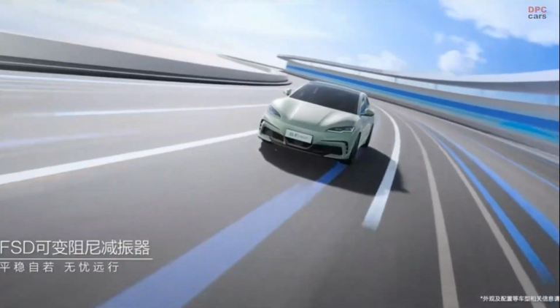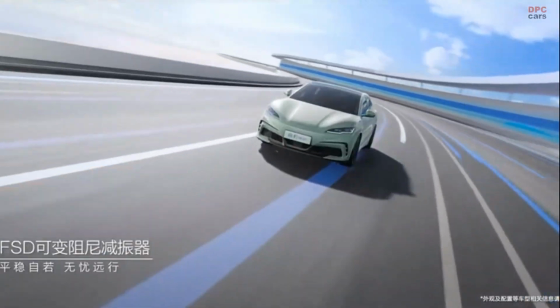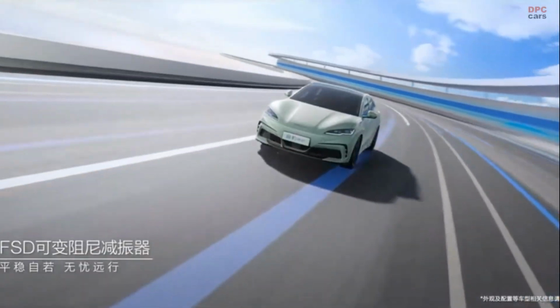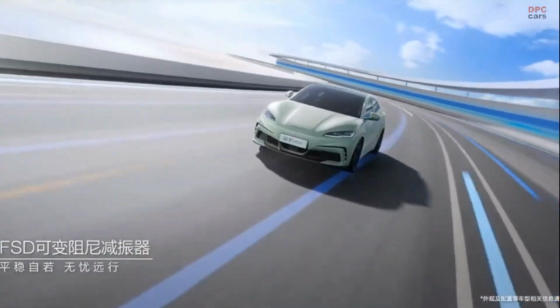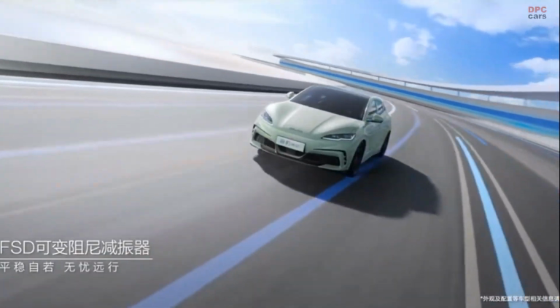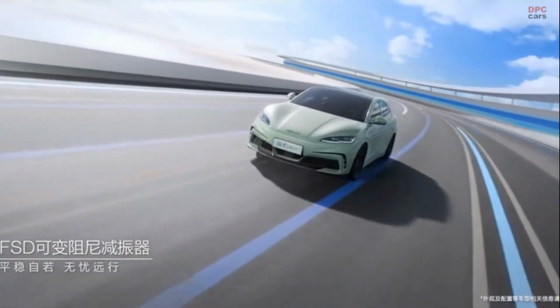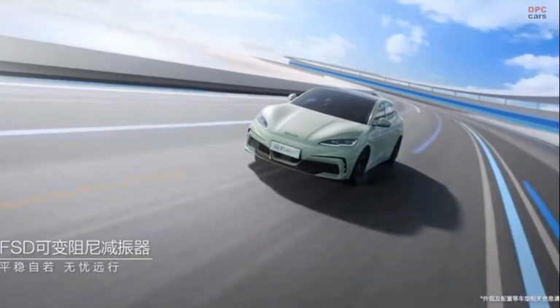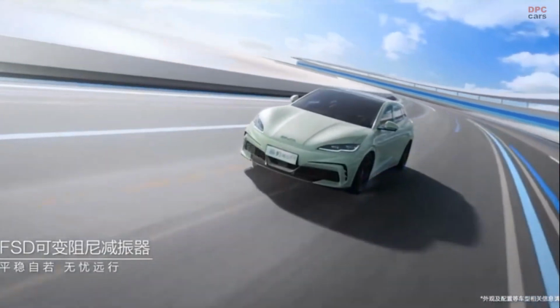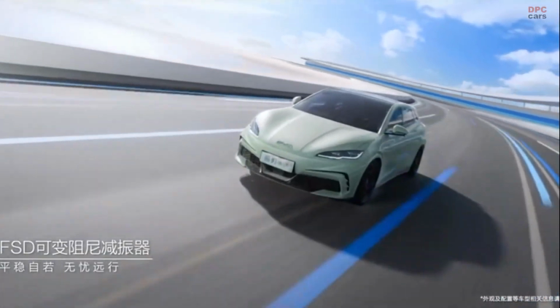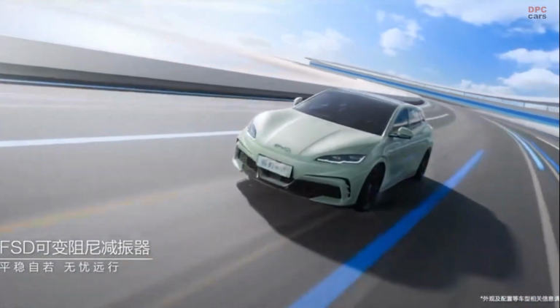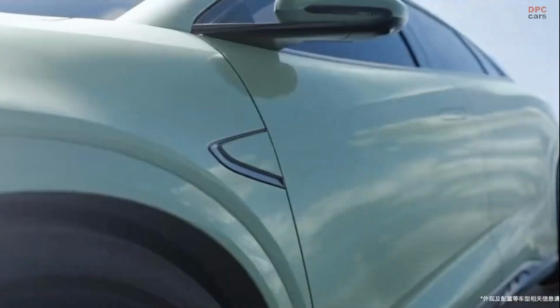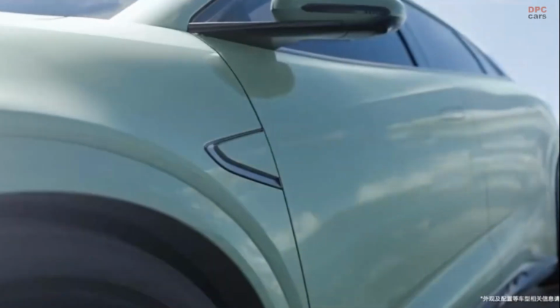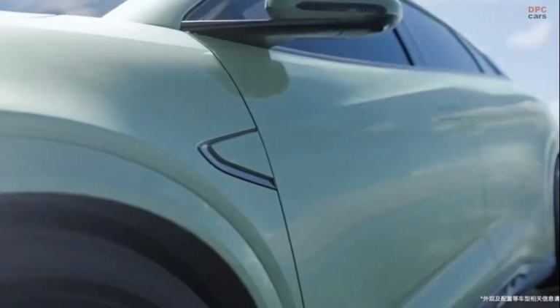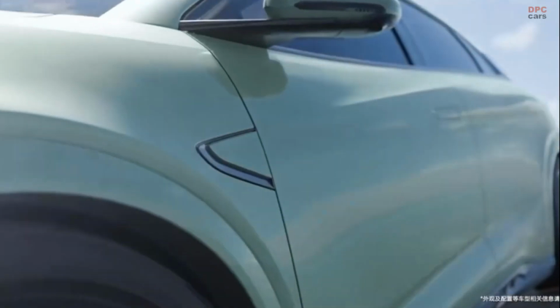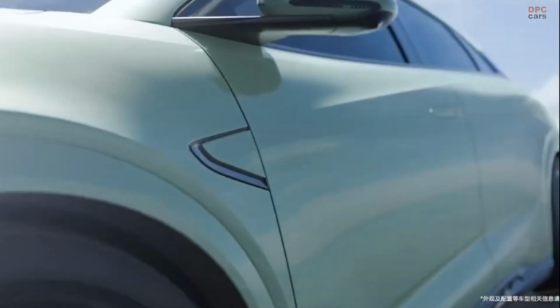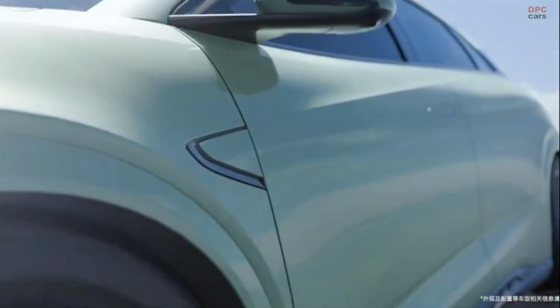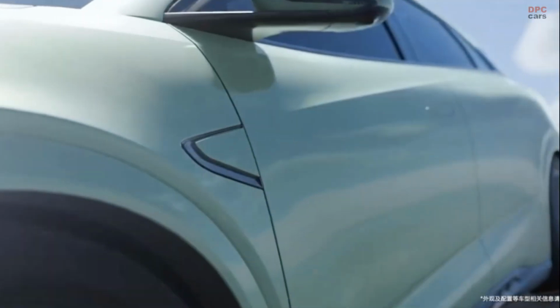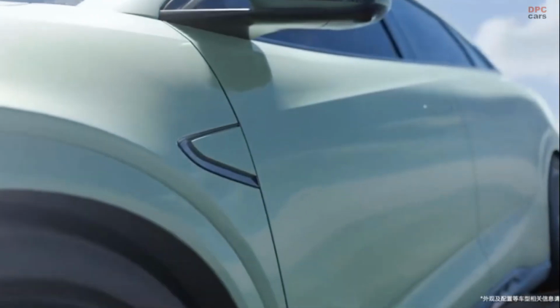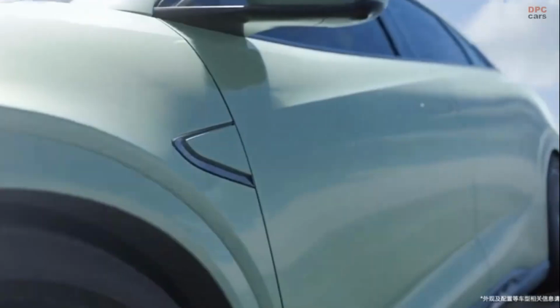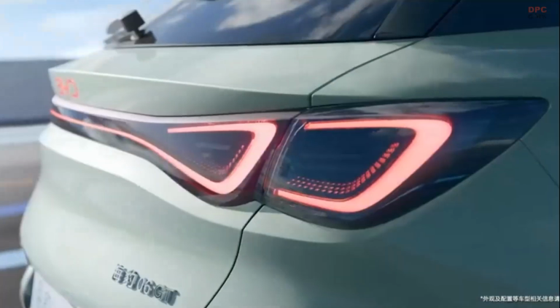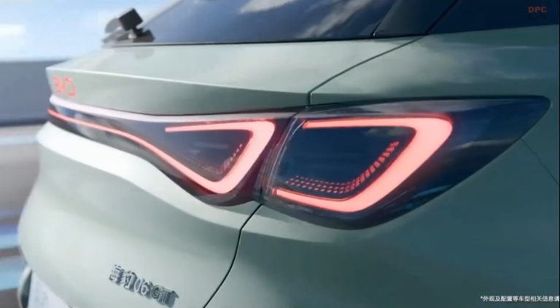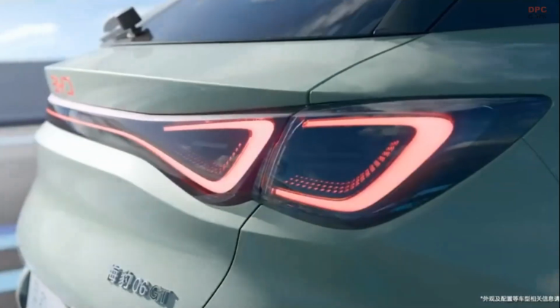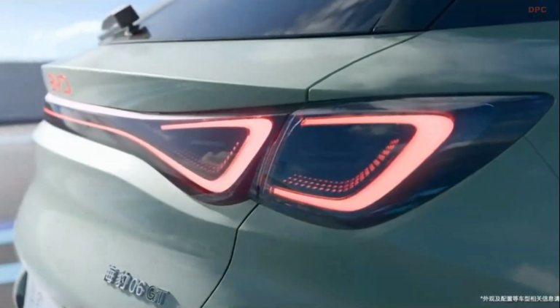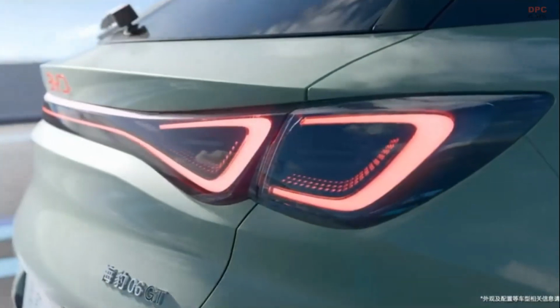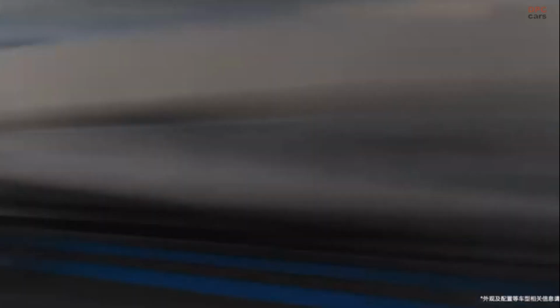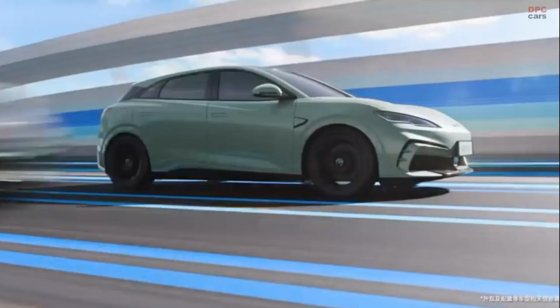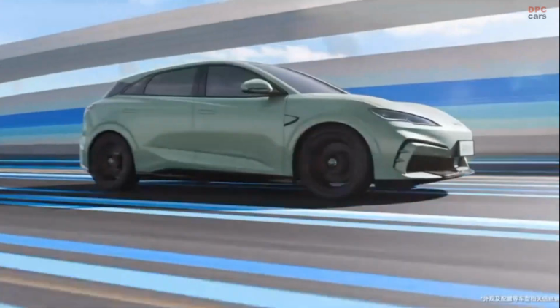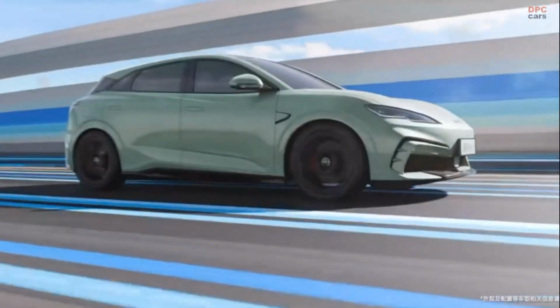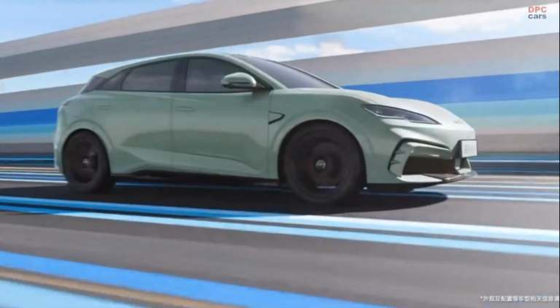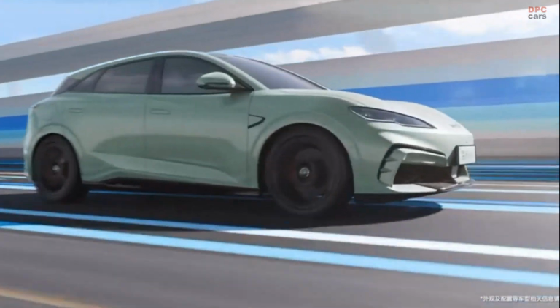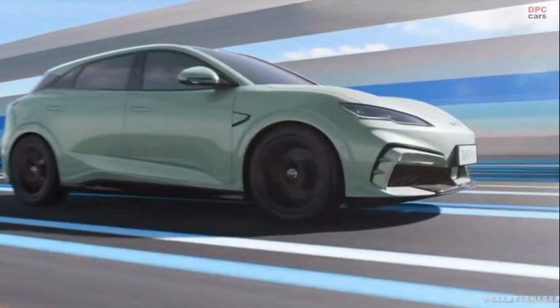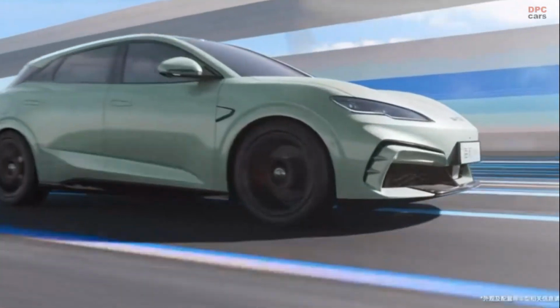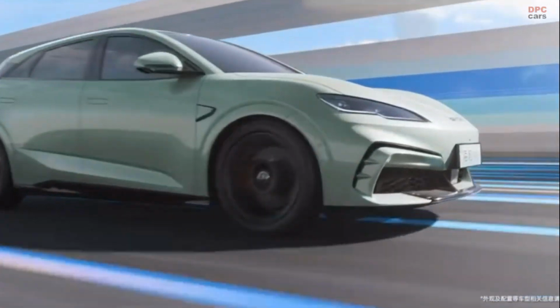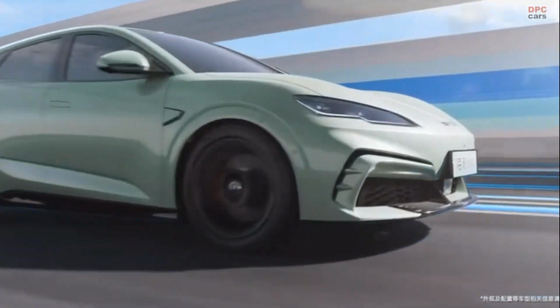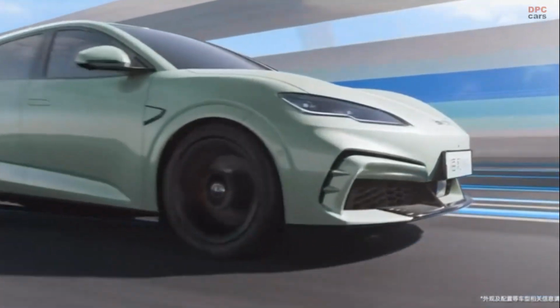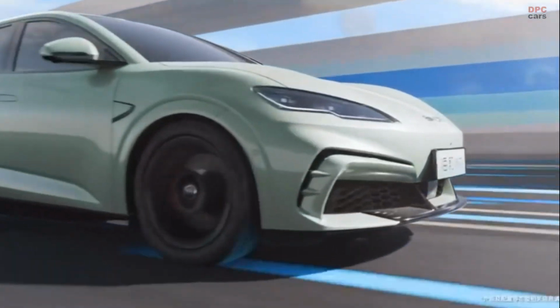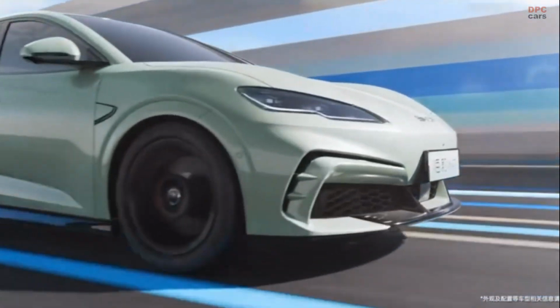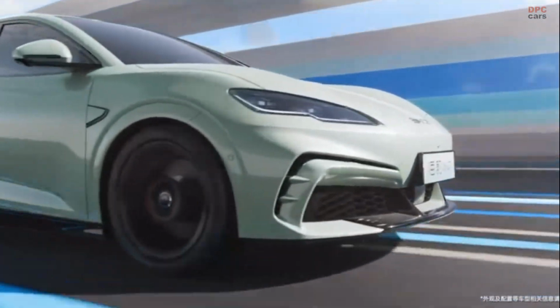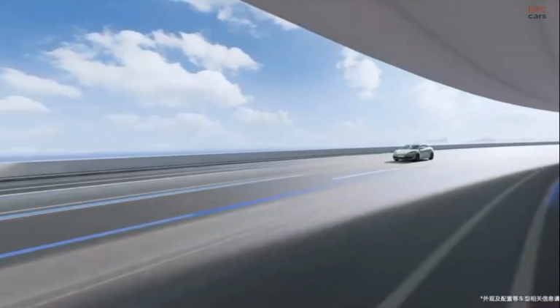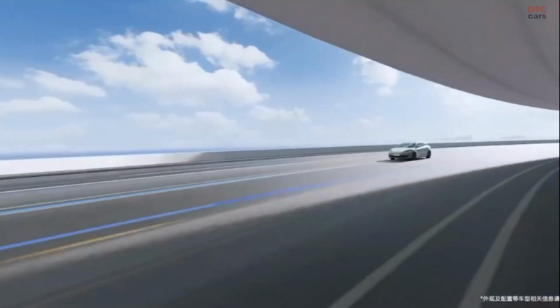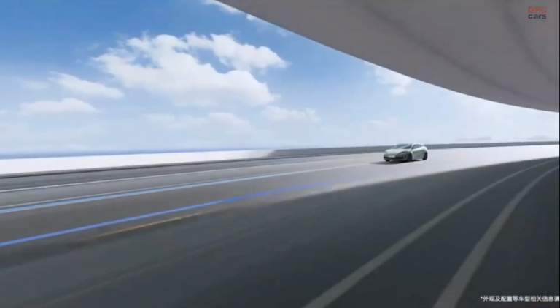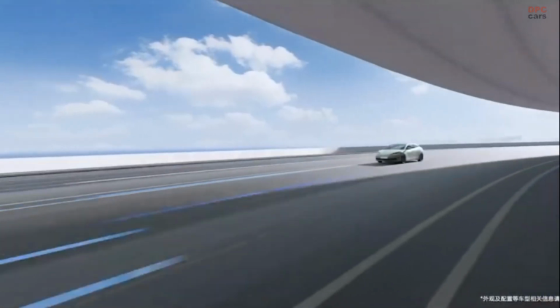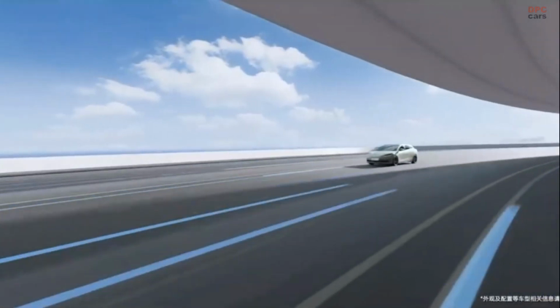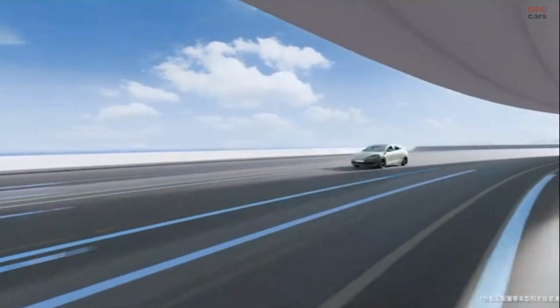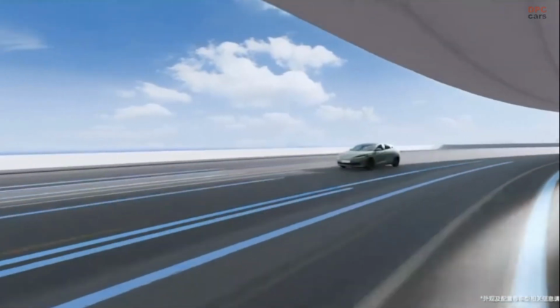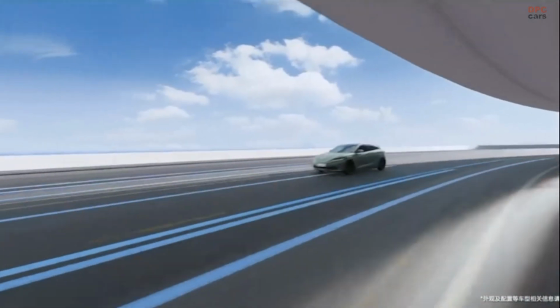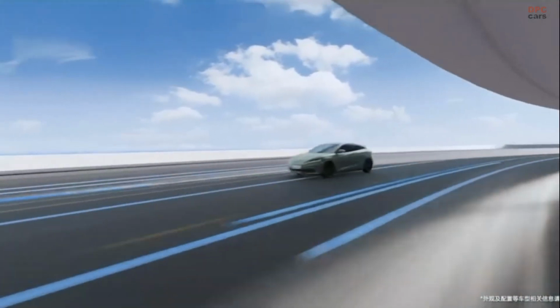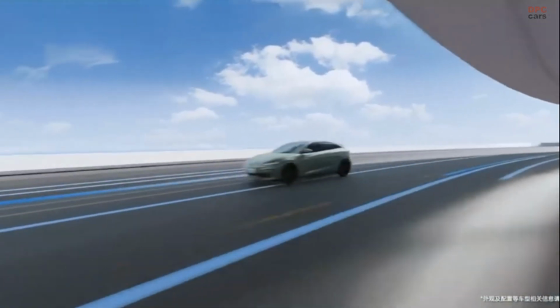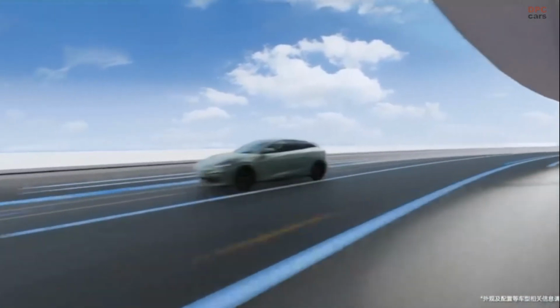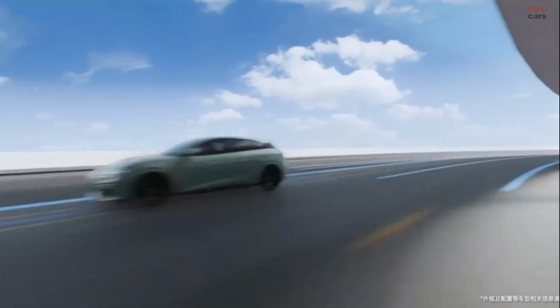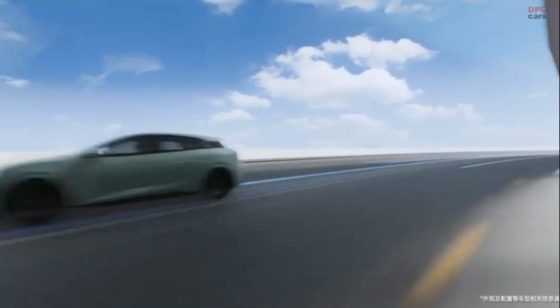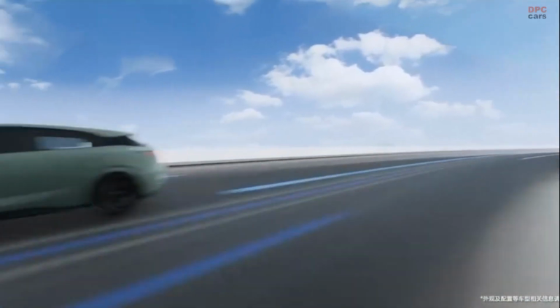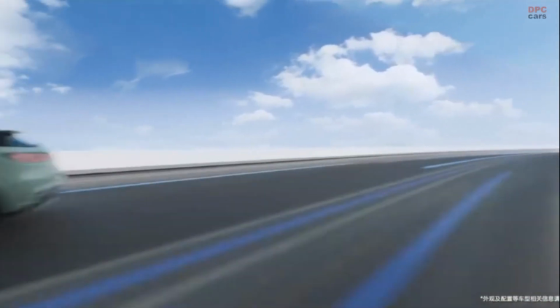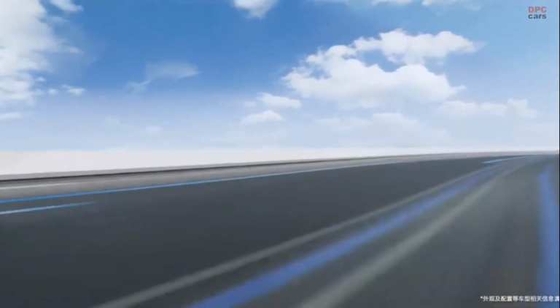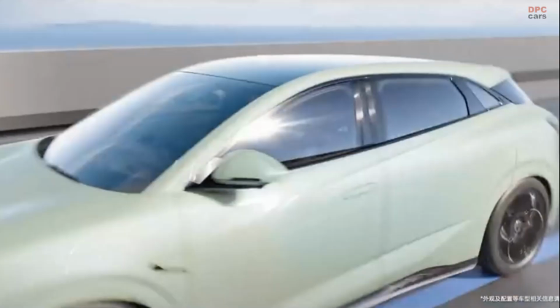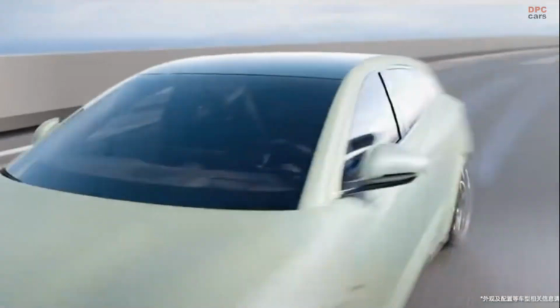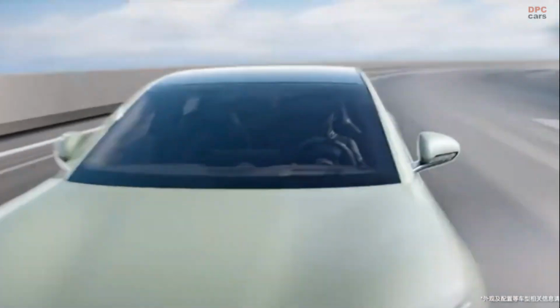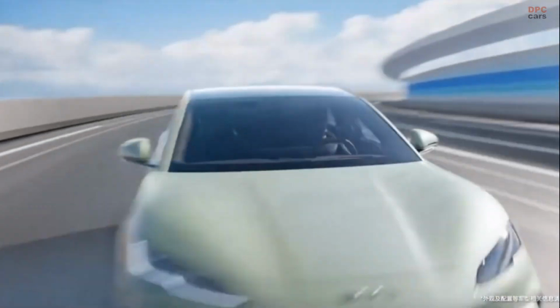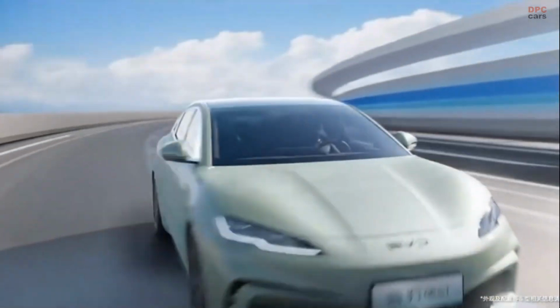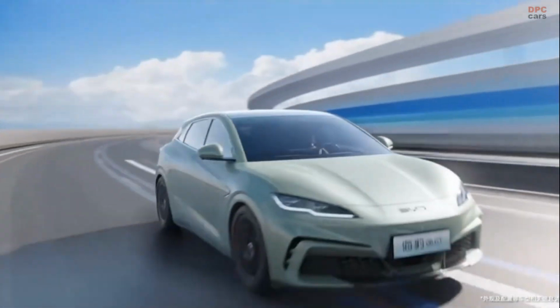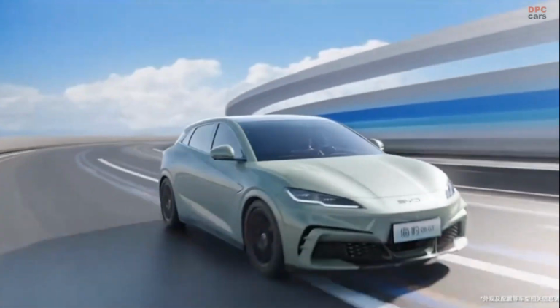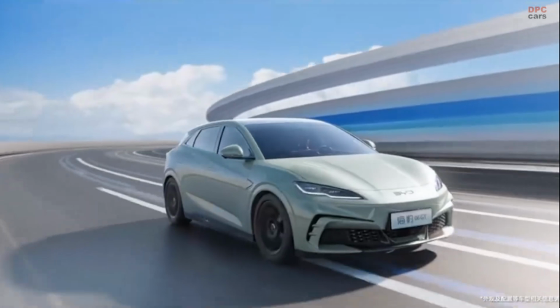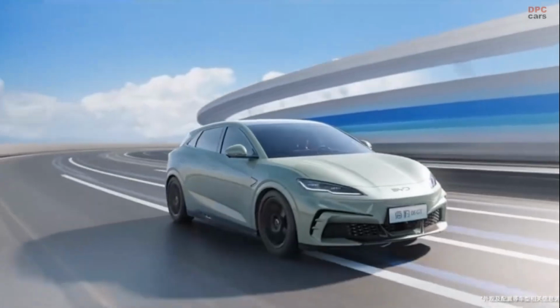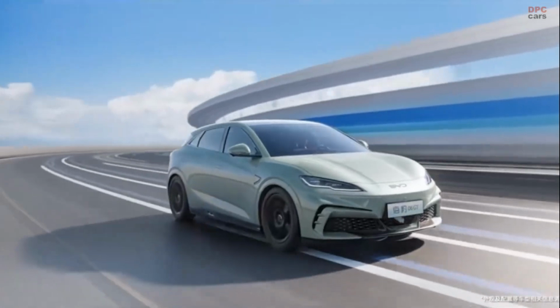Pre-sales have already begun in China, with a European launch expected soon as BYD continues to expand its global footprint.